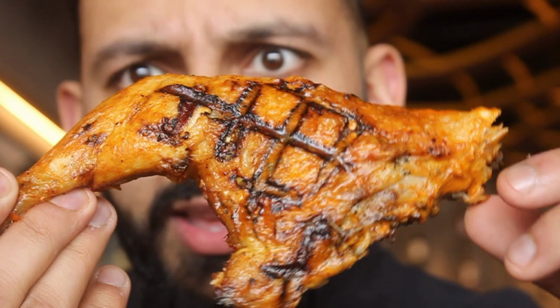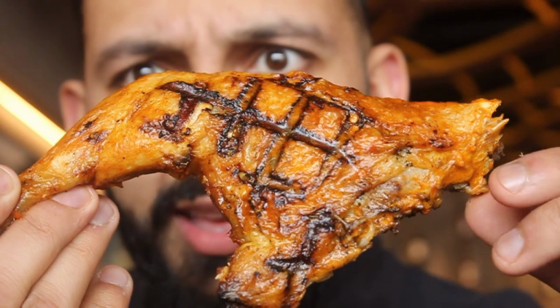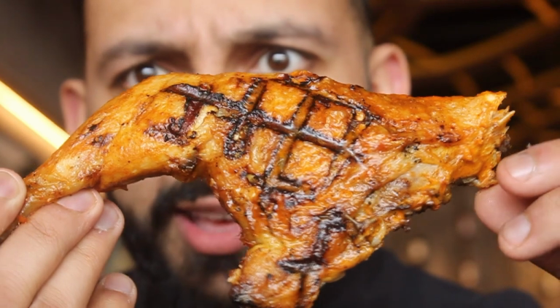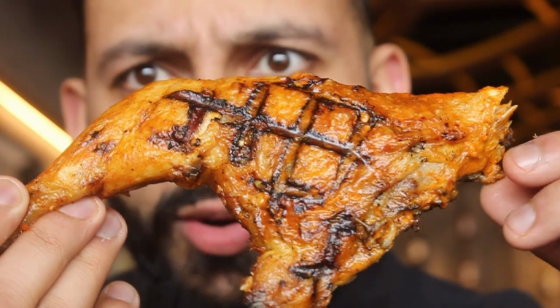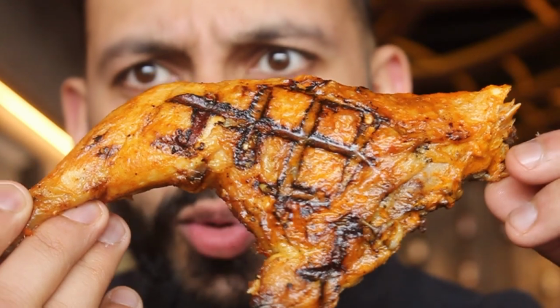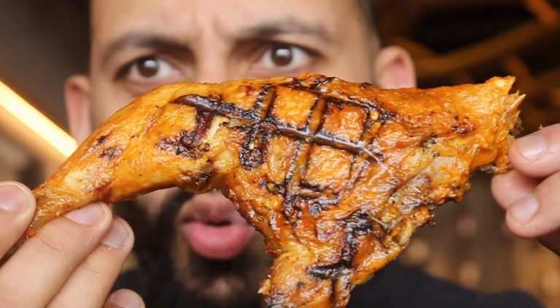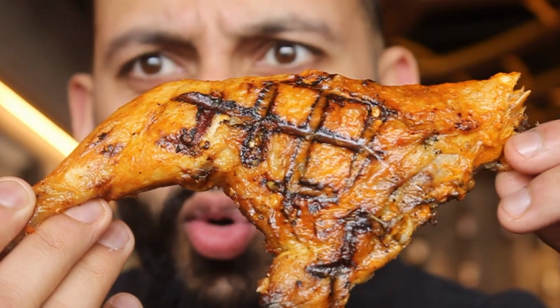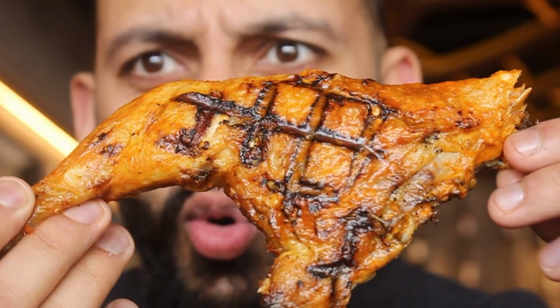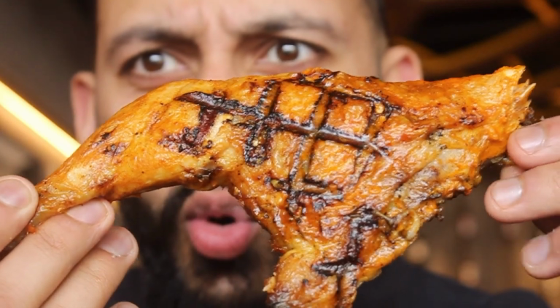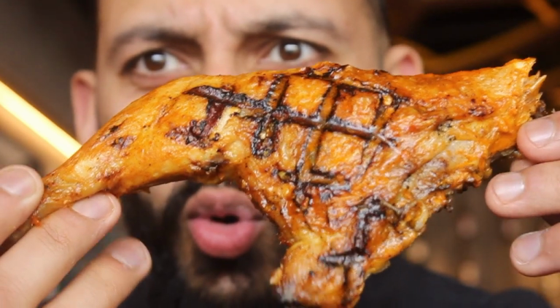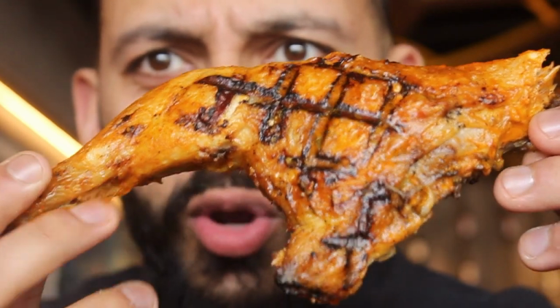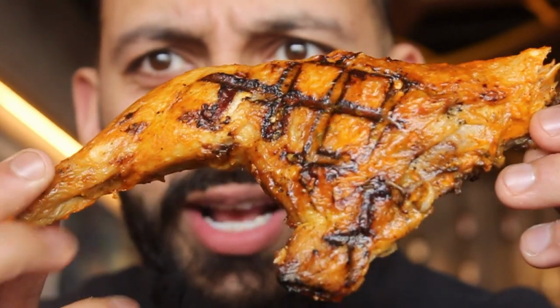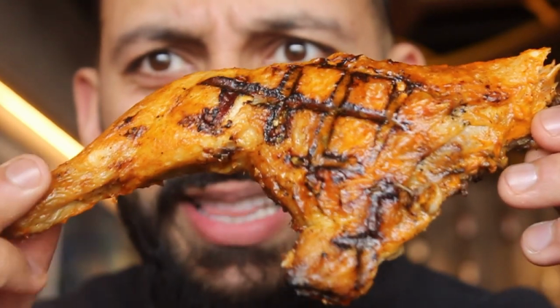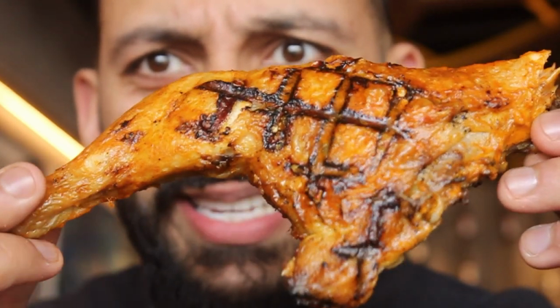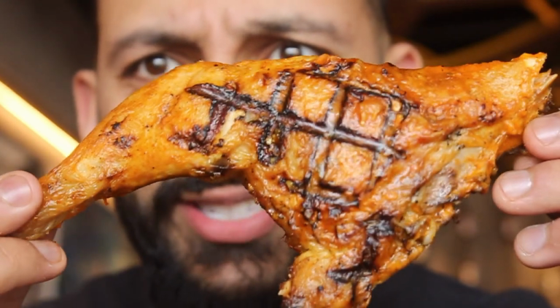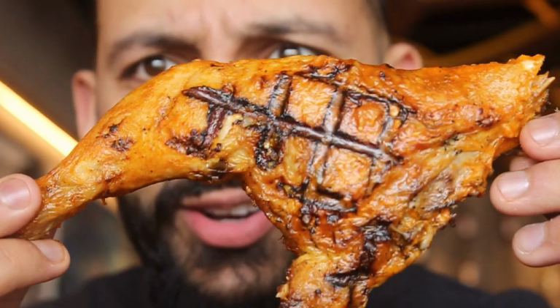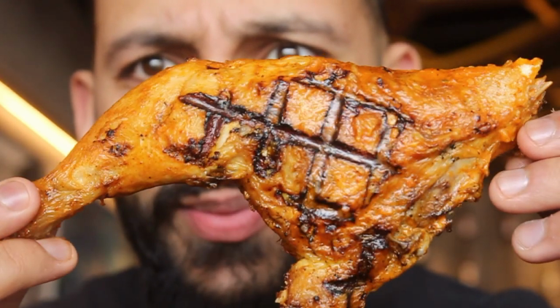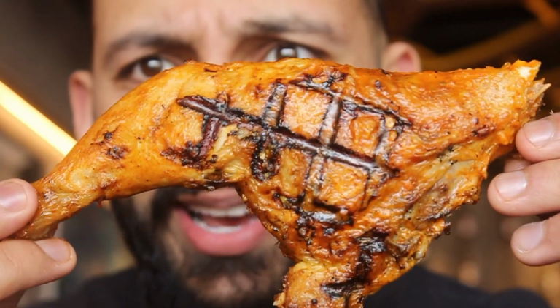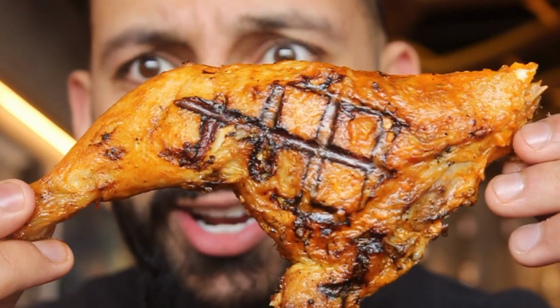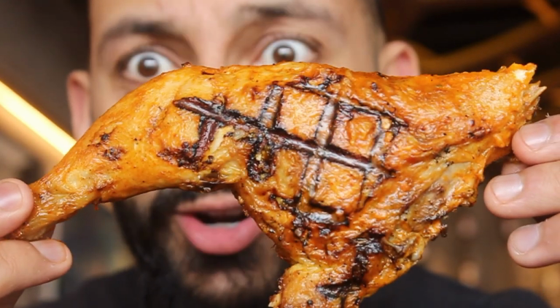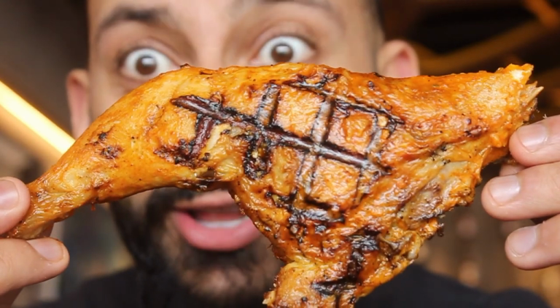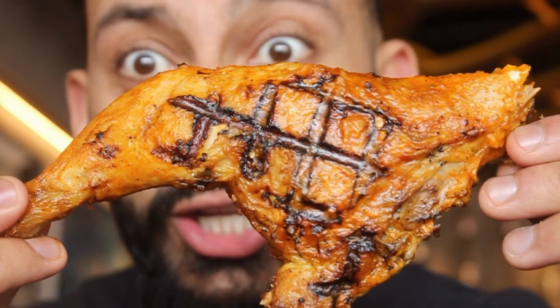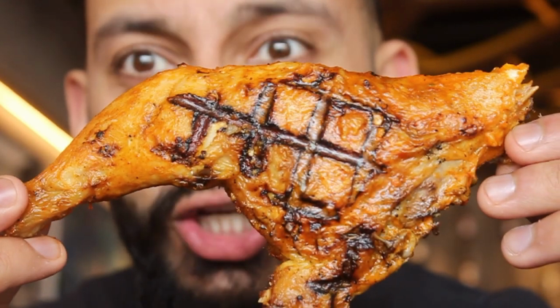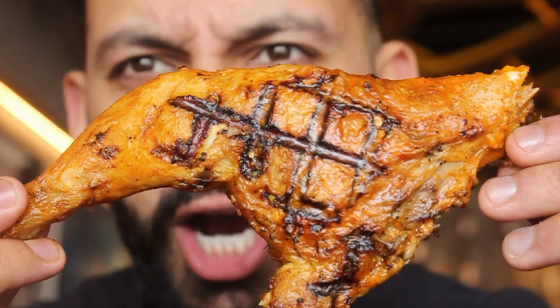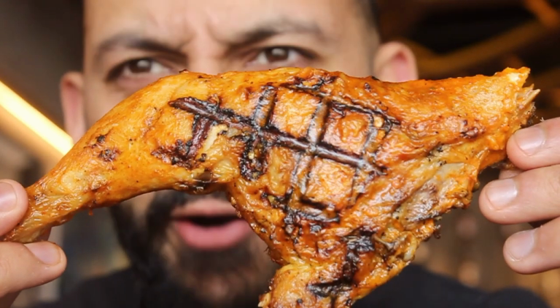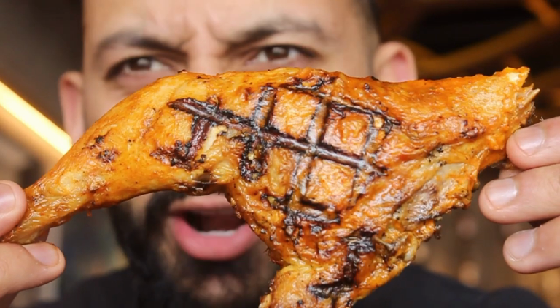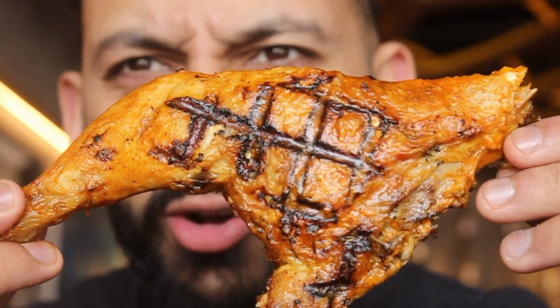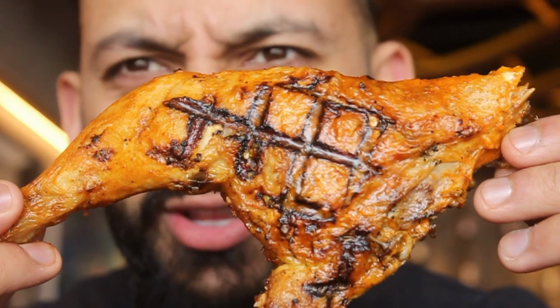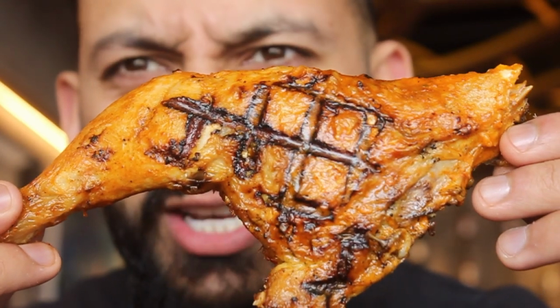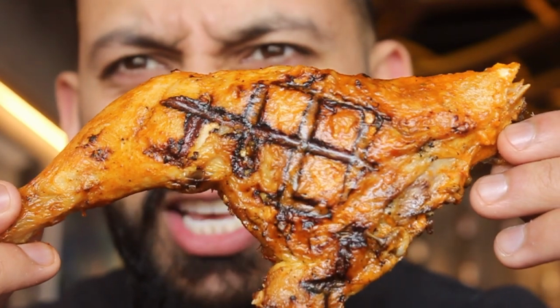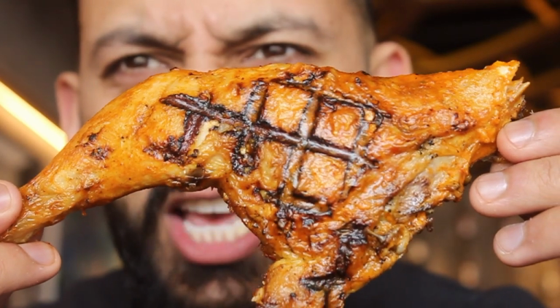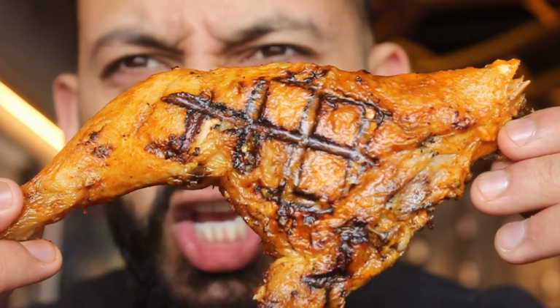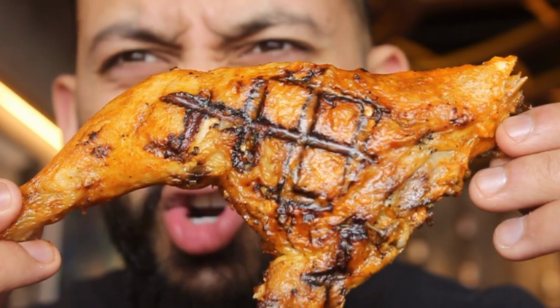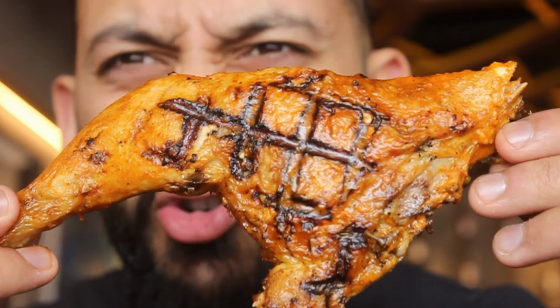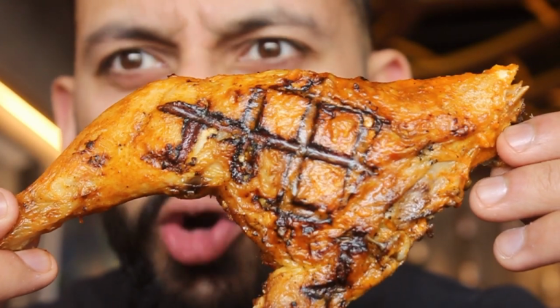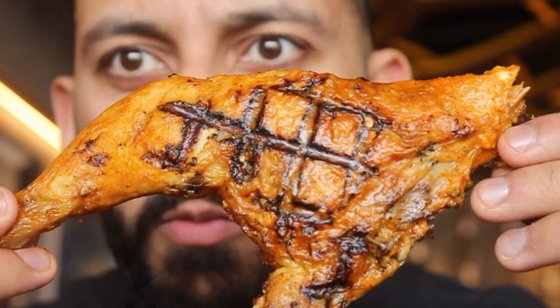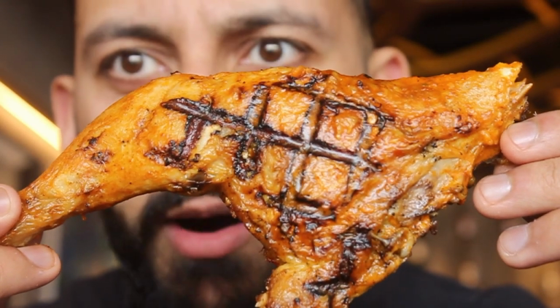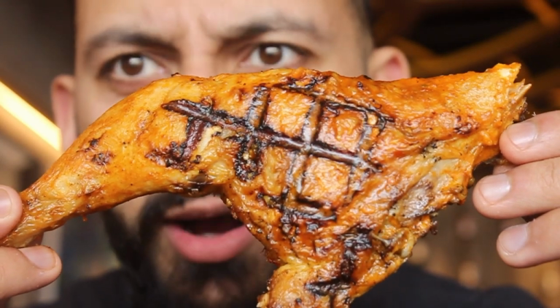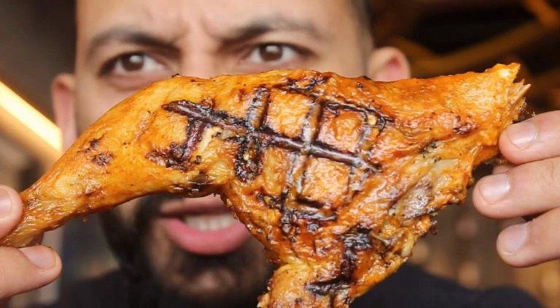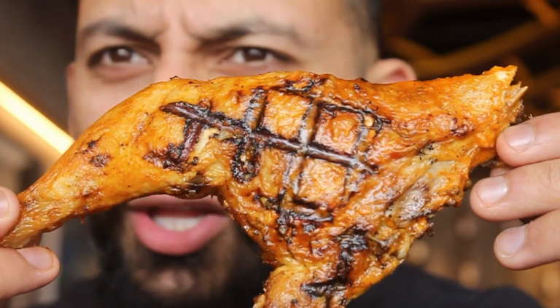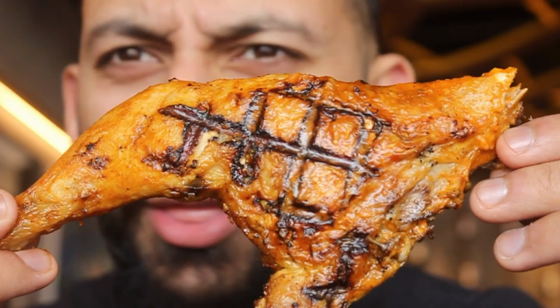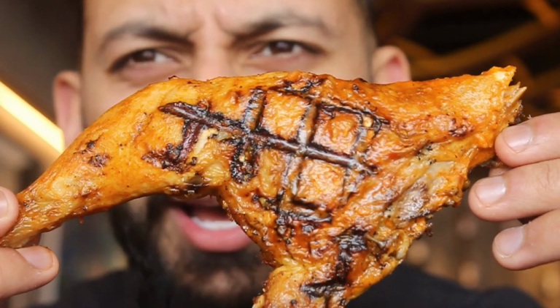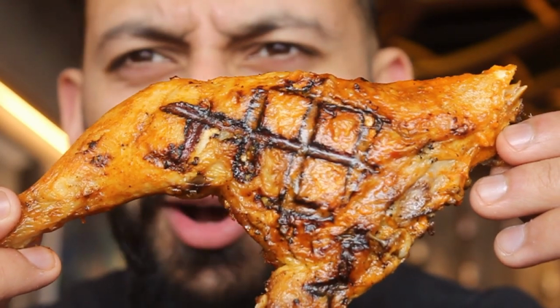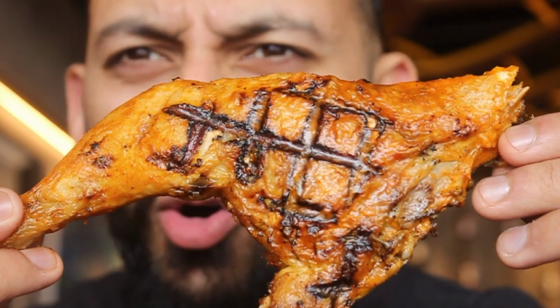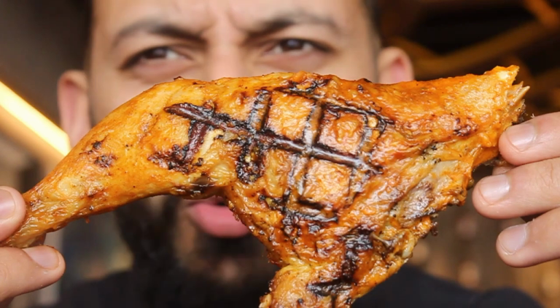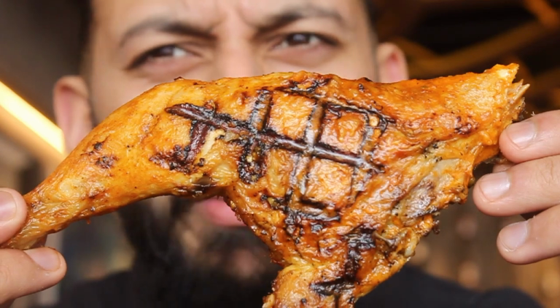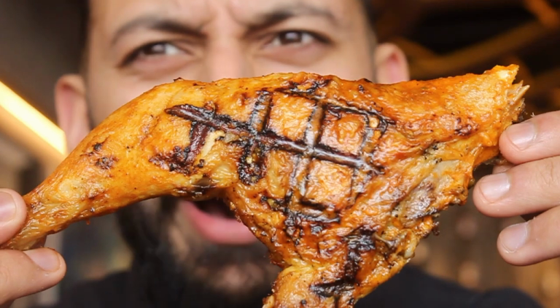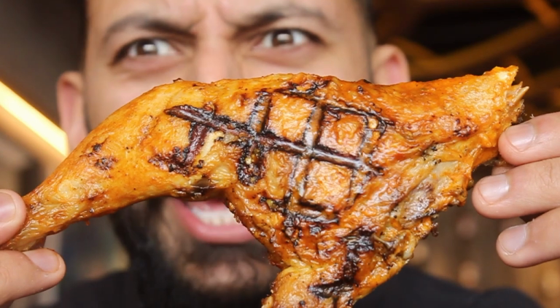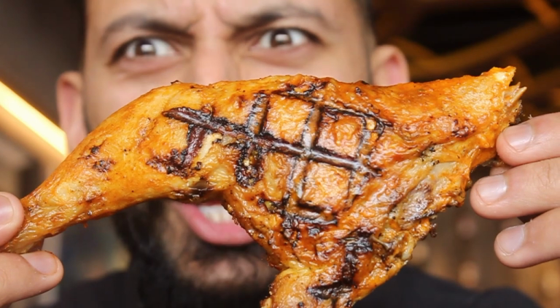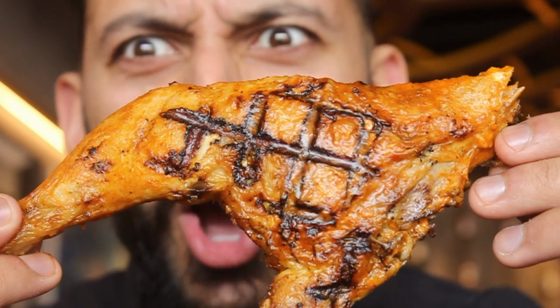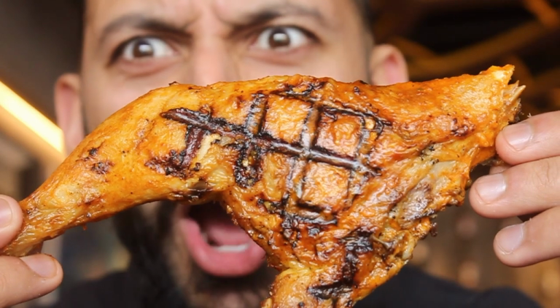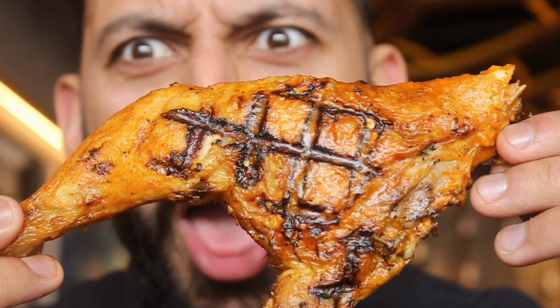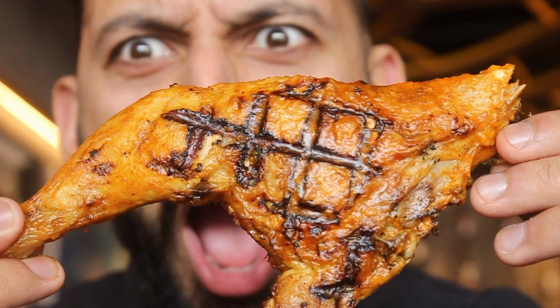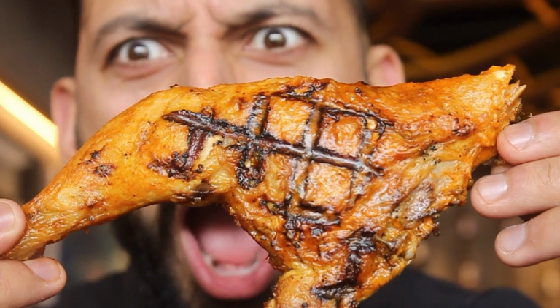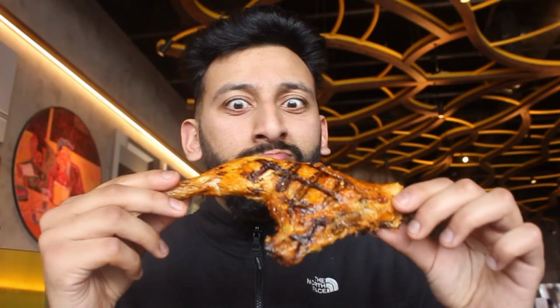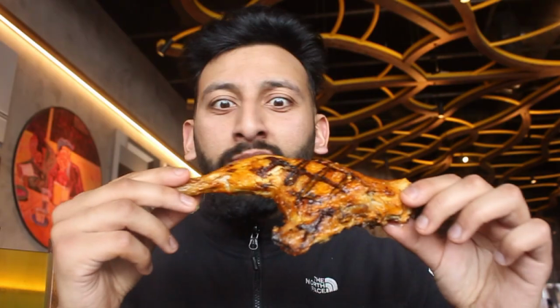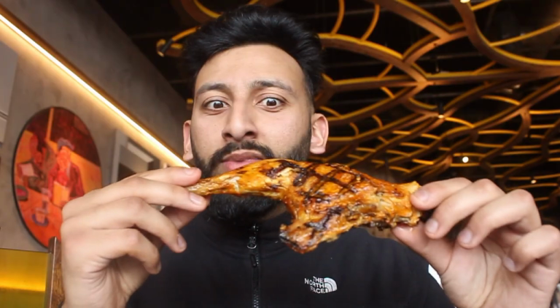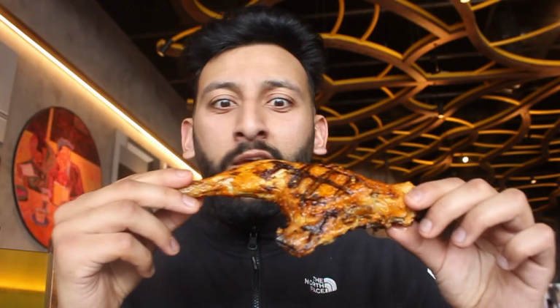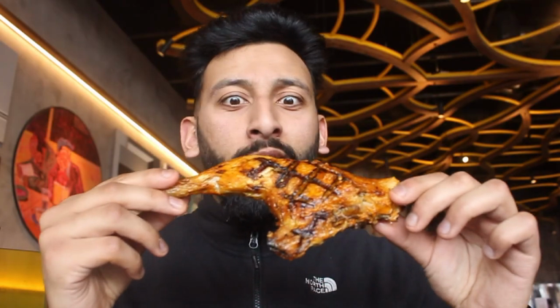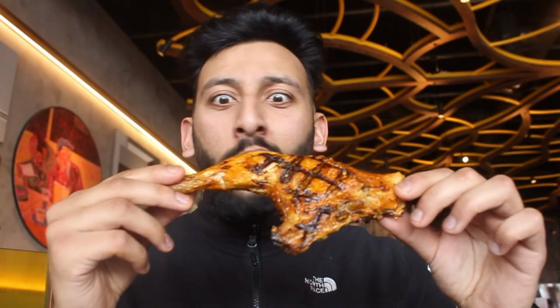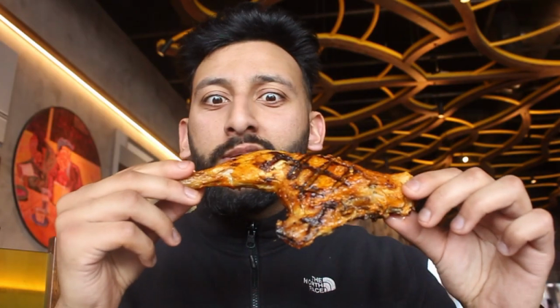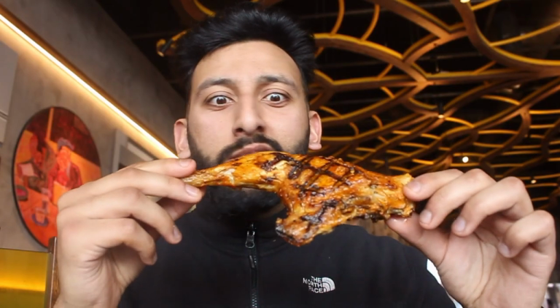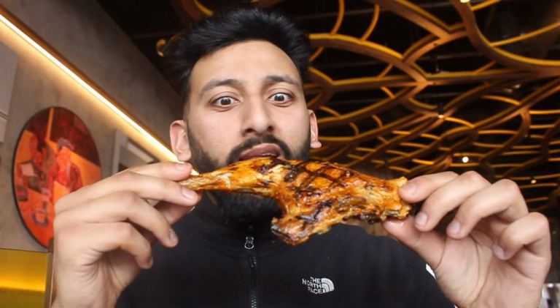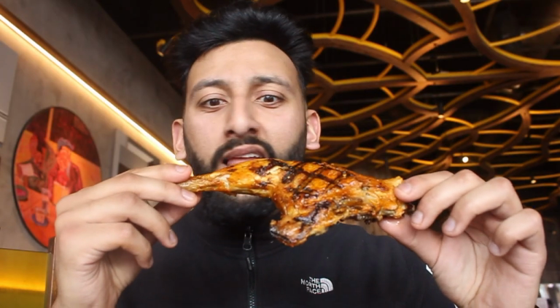Oh, look at this! Oh my god, look at the charring, the grill marks on that — oh my god! Here we go, bismillah.